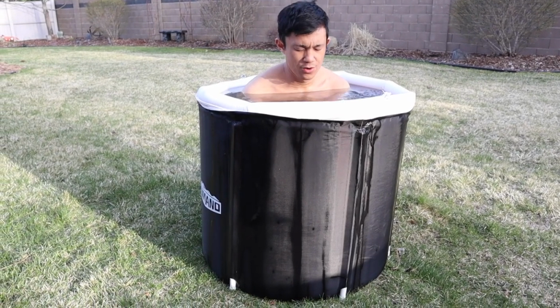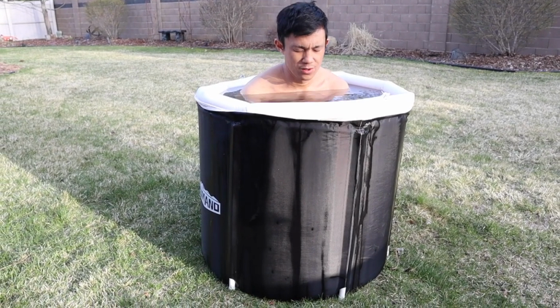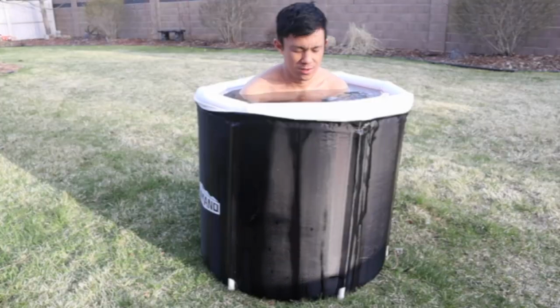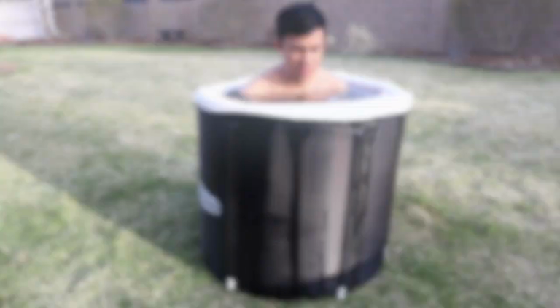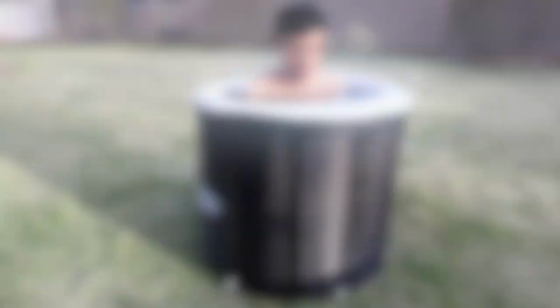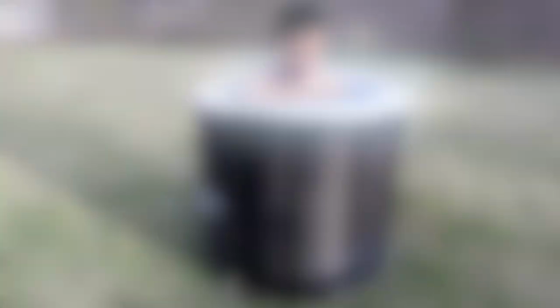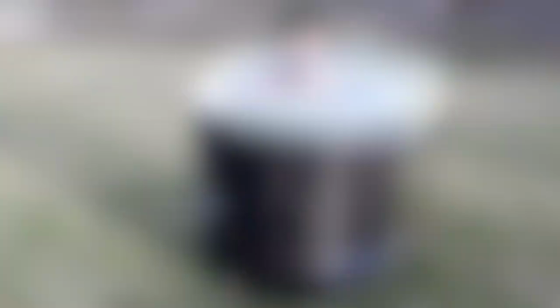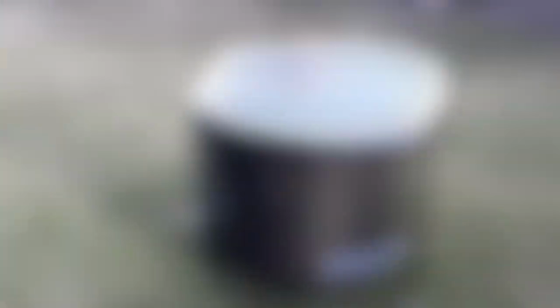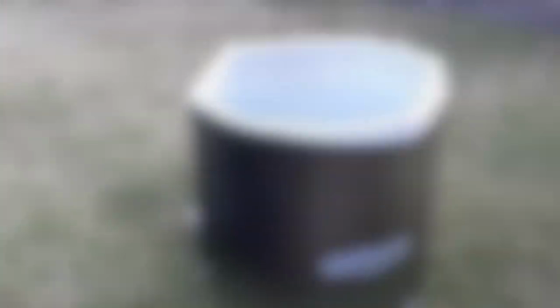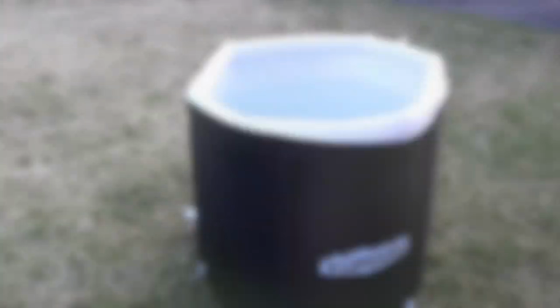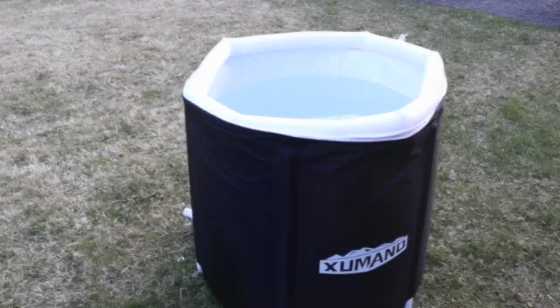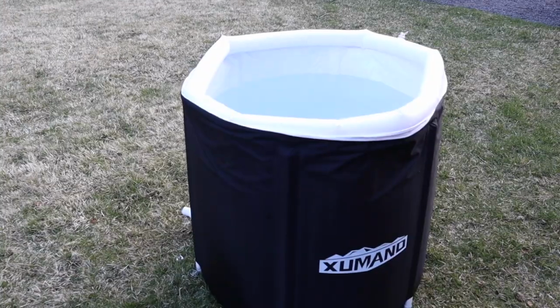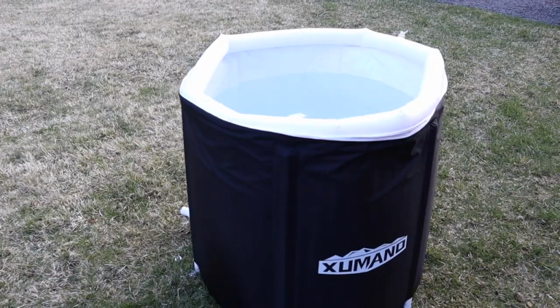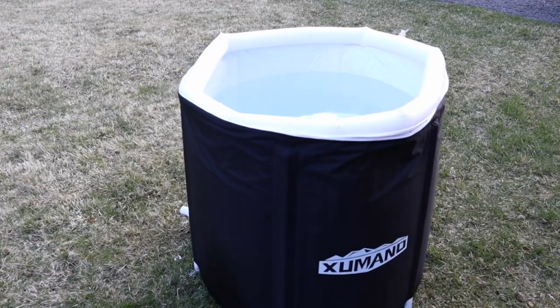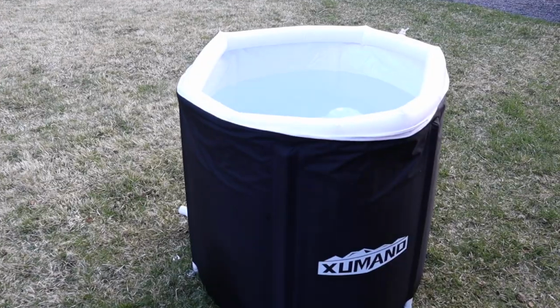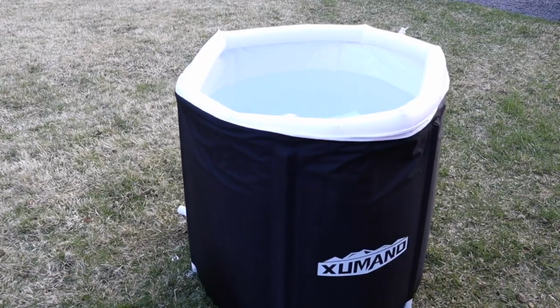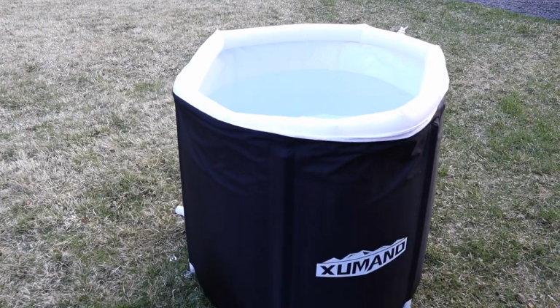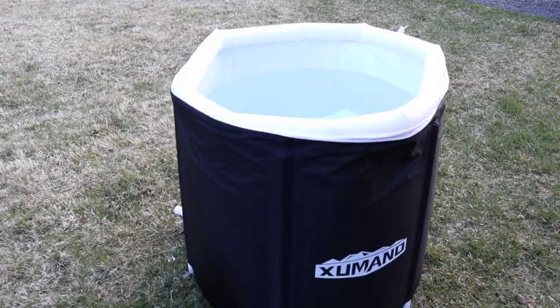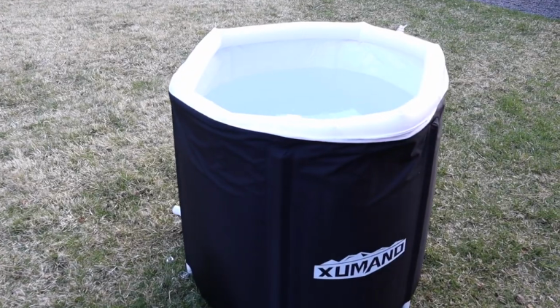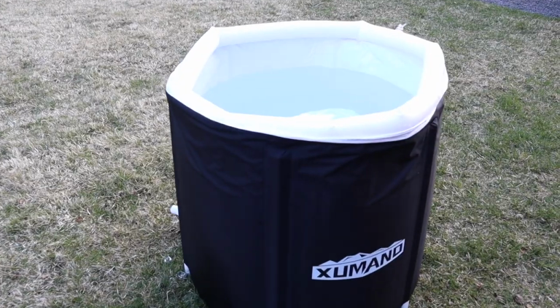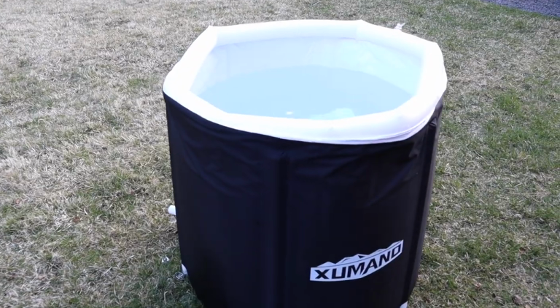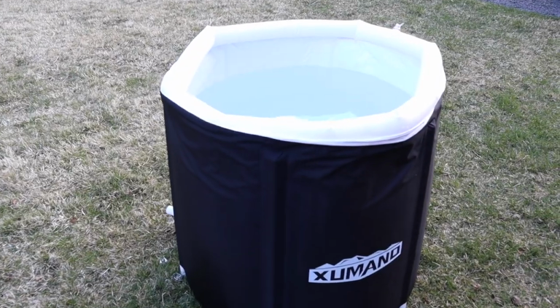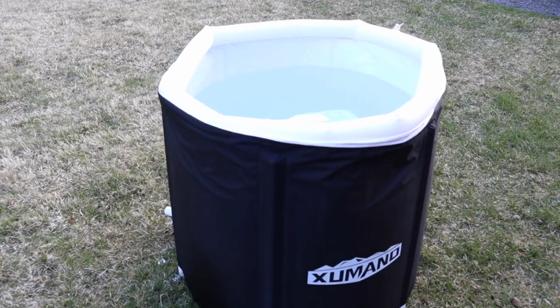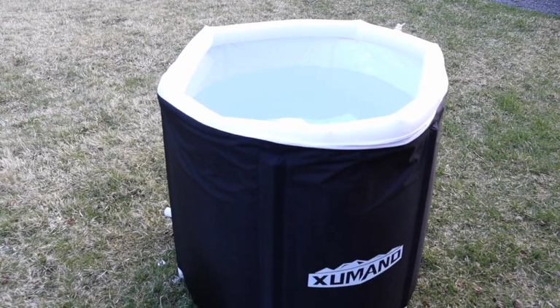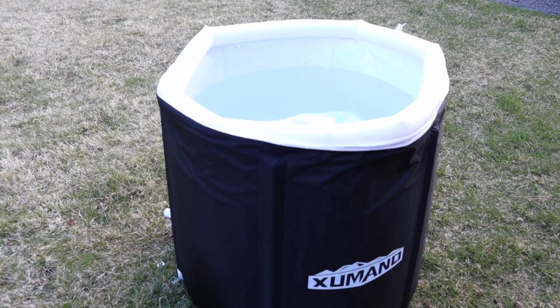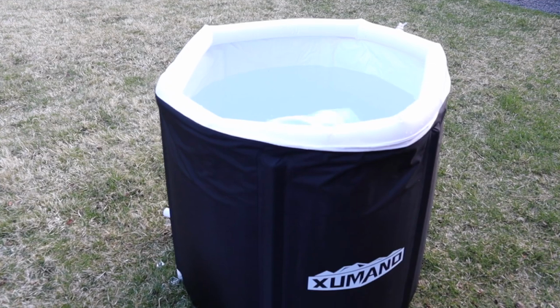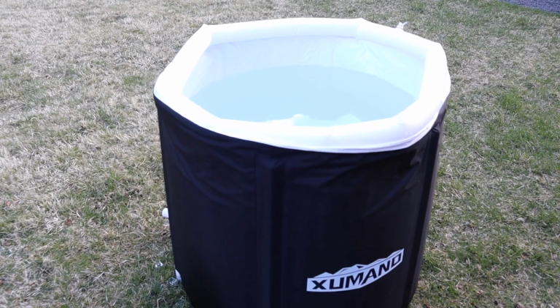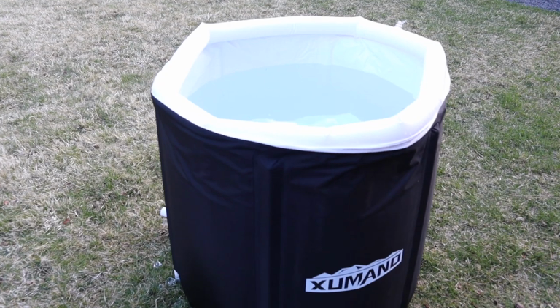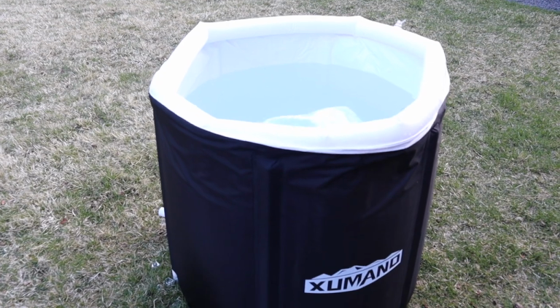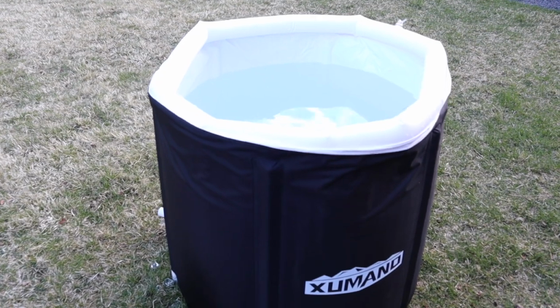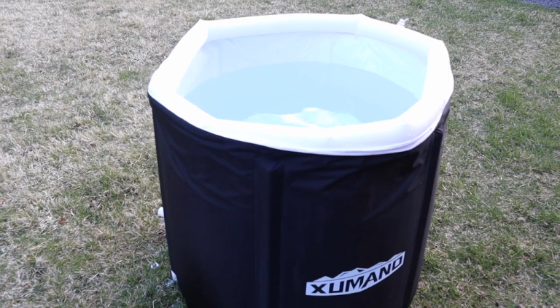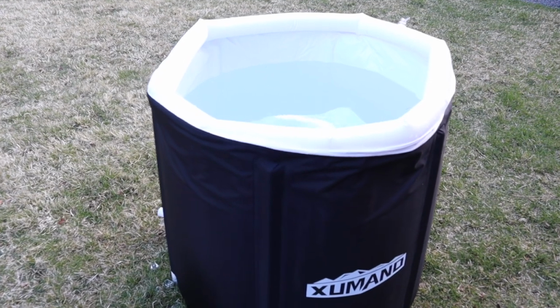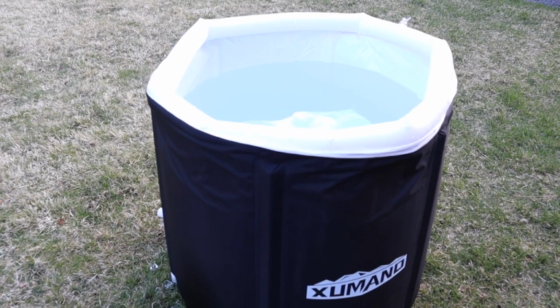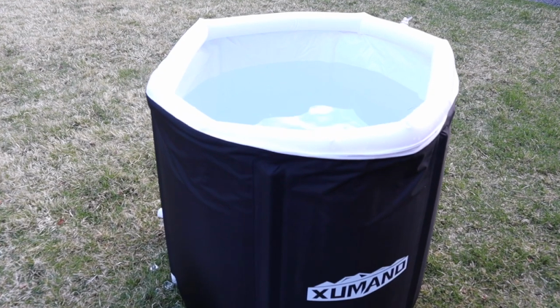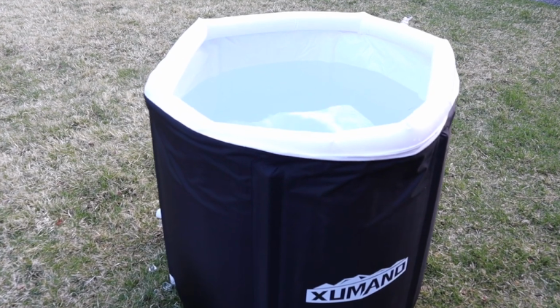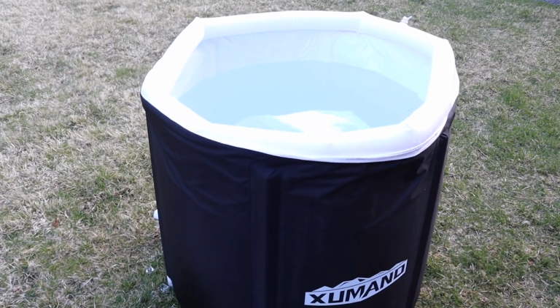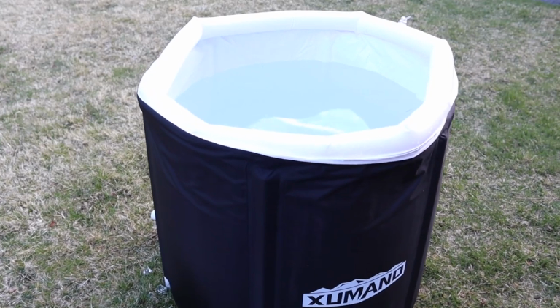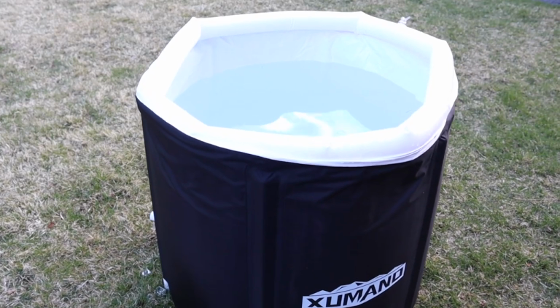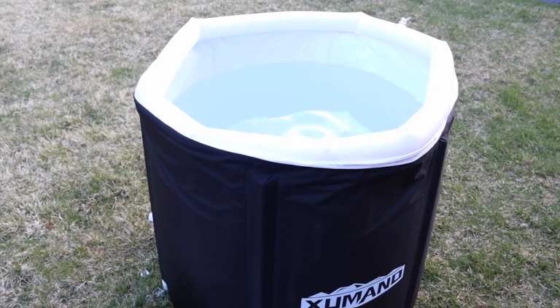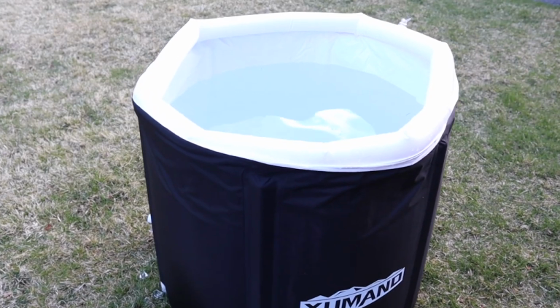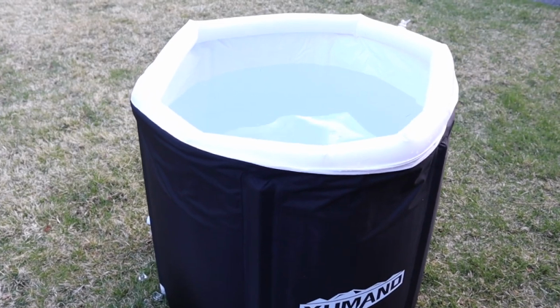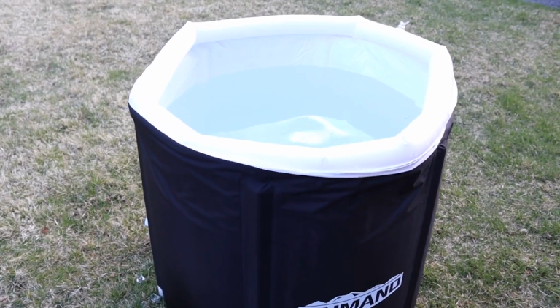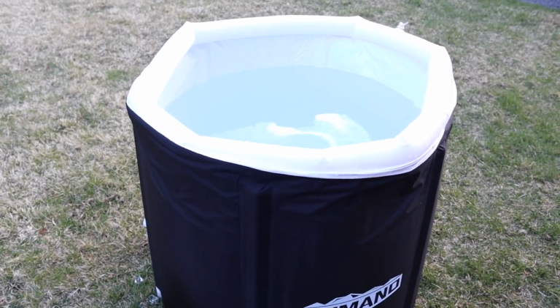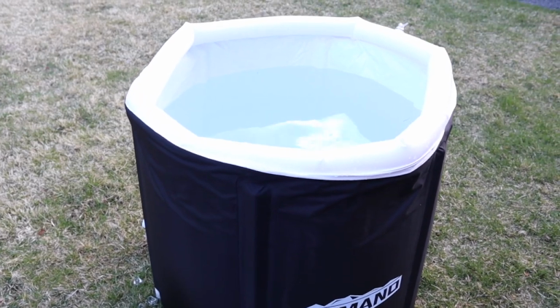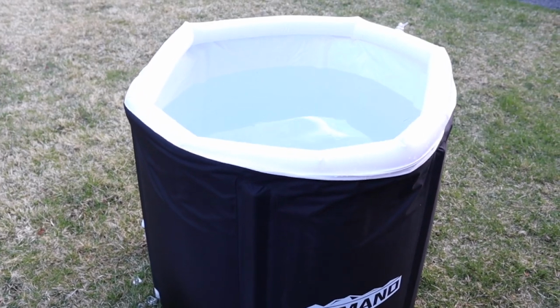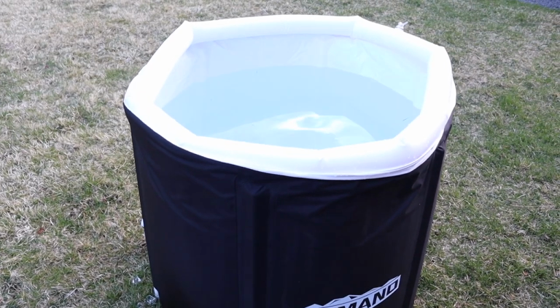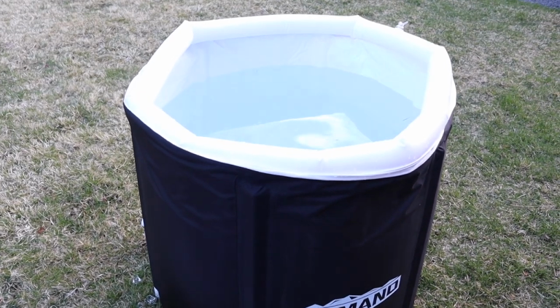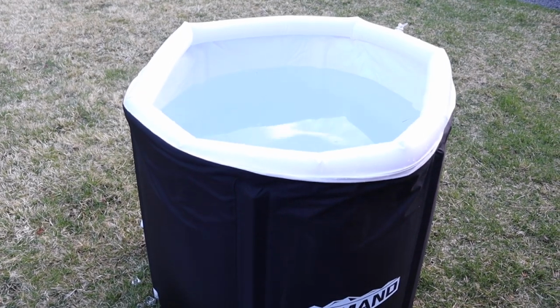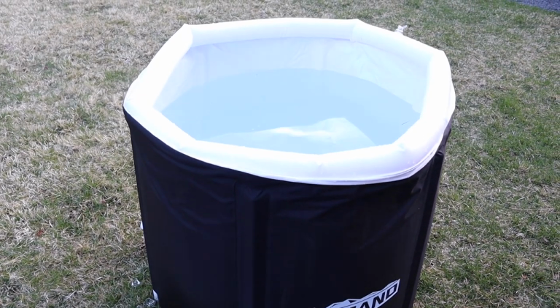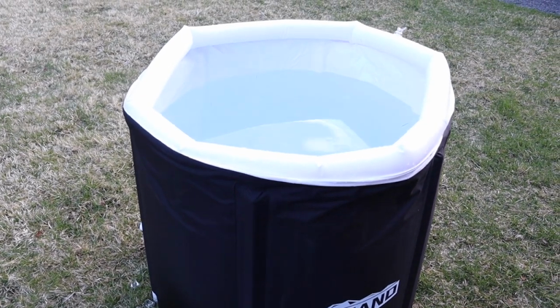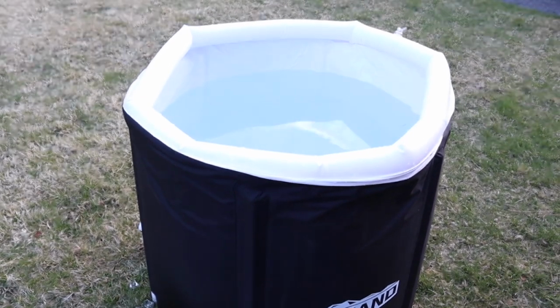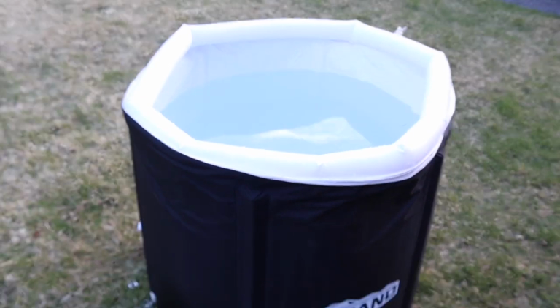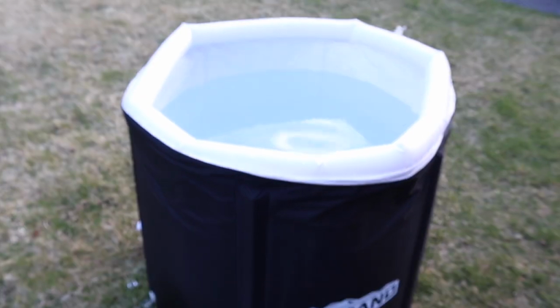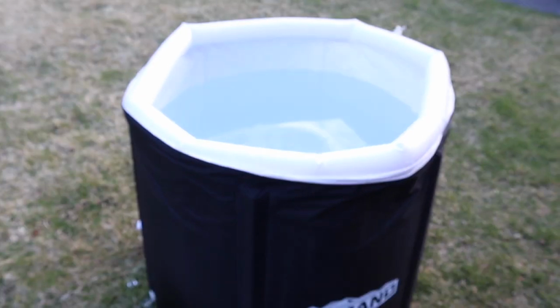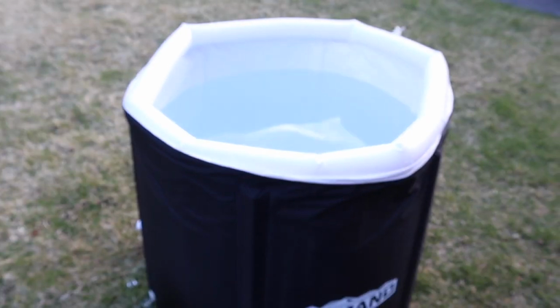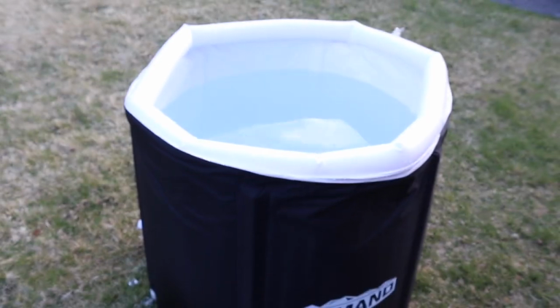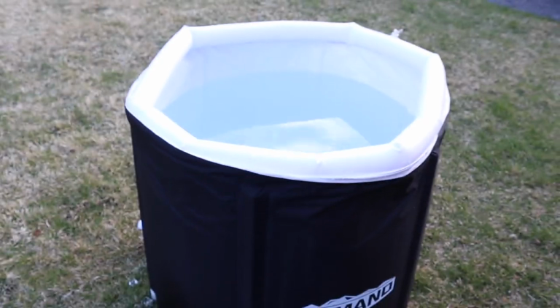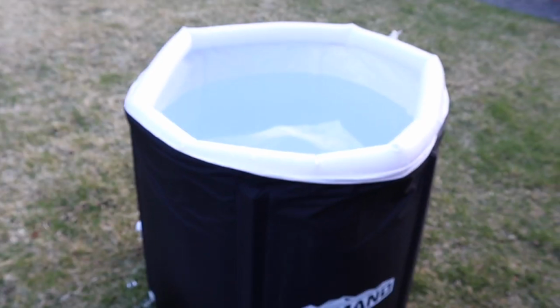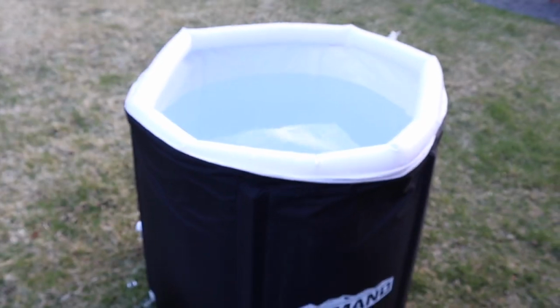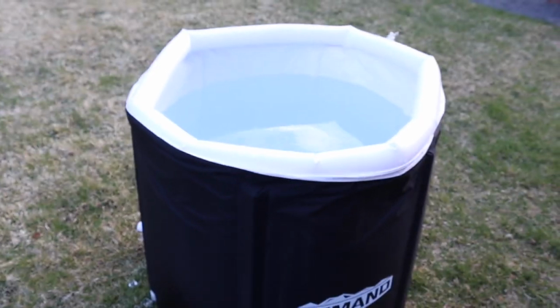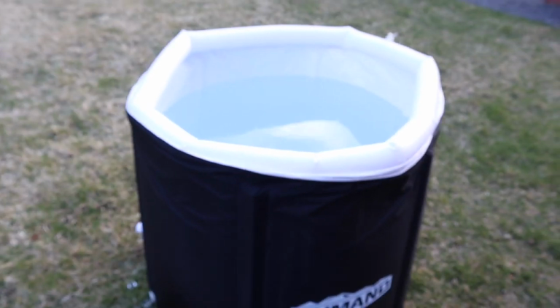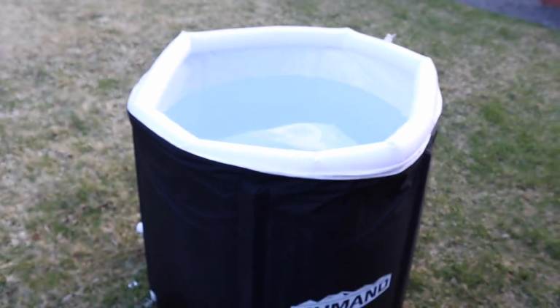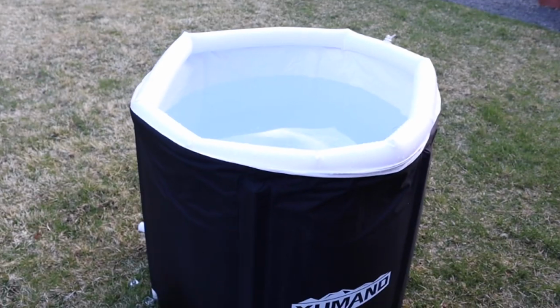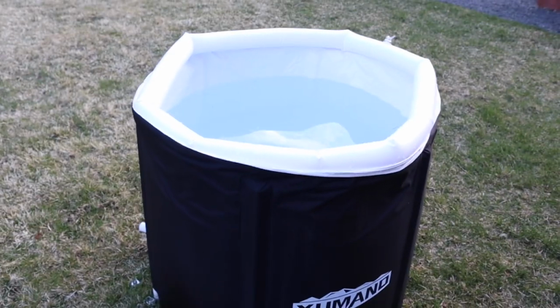I do want to note that this does have a little inflatable pillow that you can fill up with water or air if you need that.